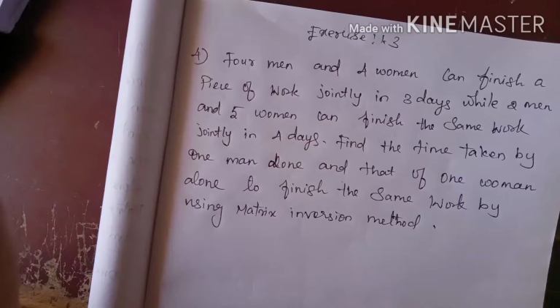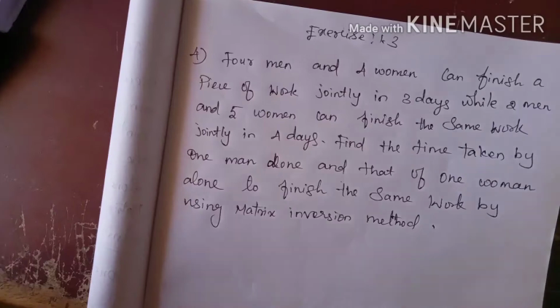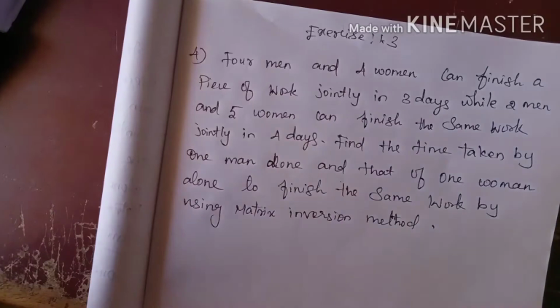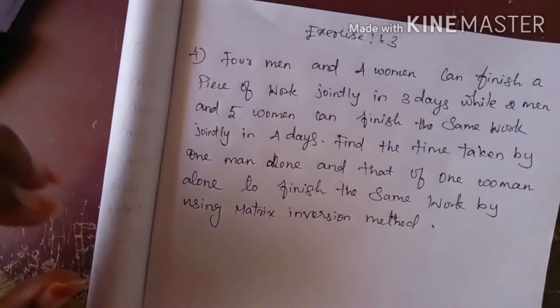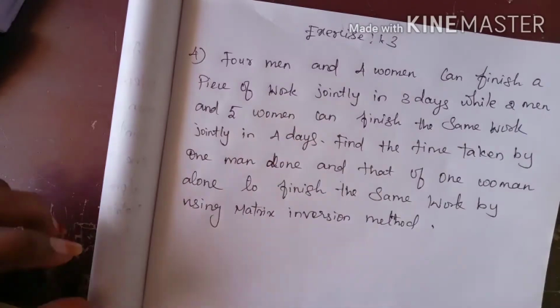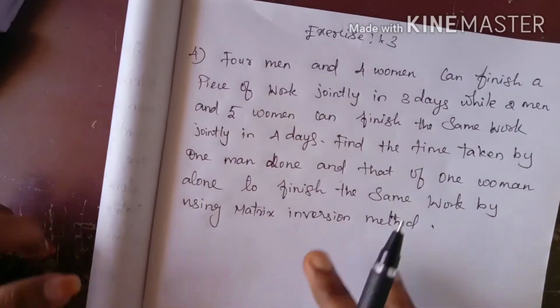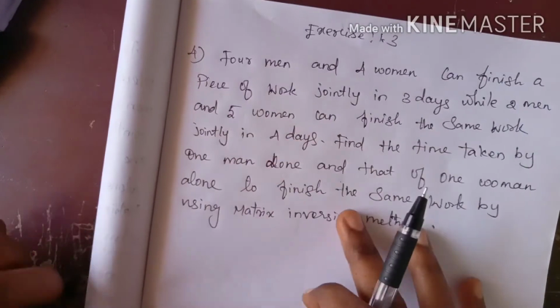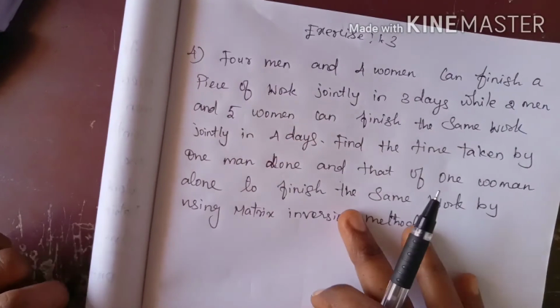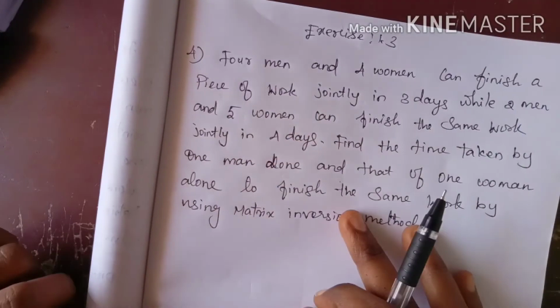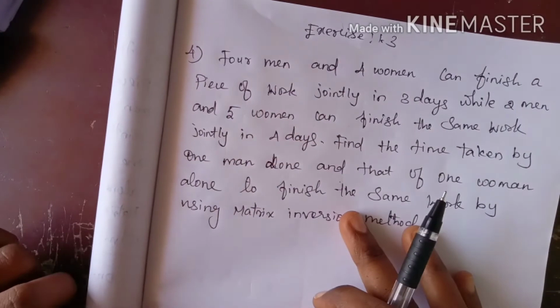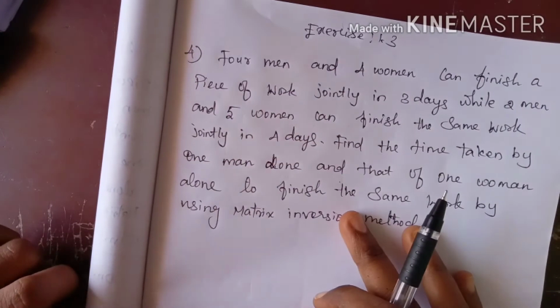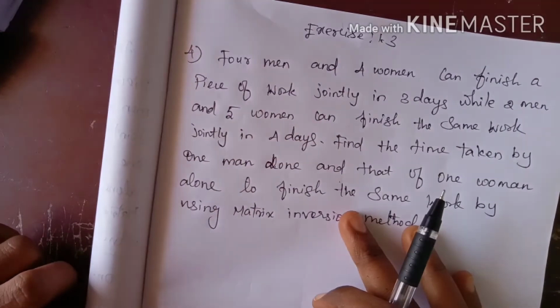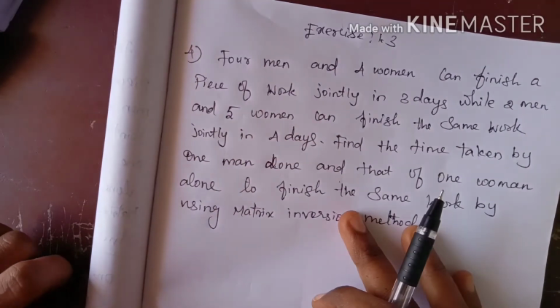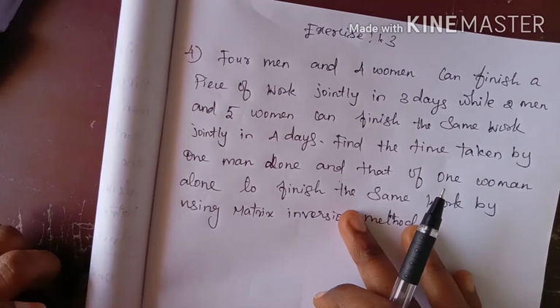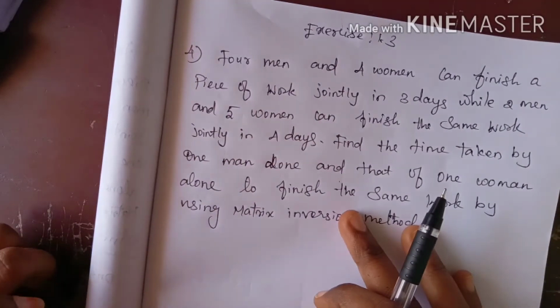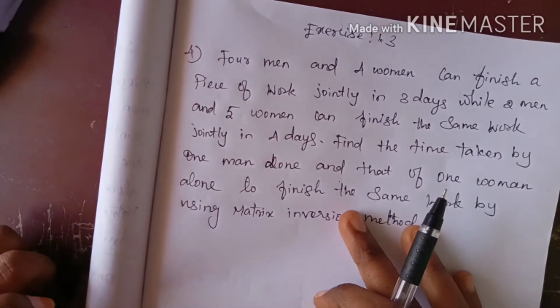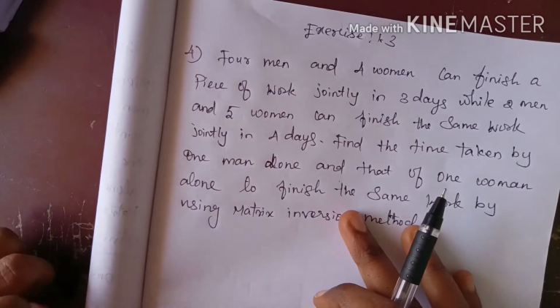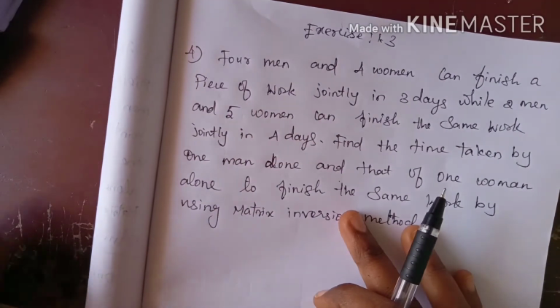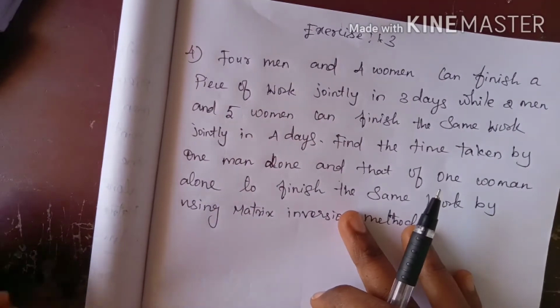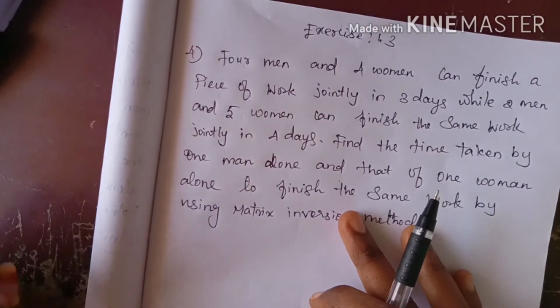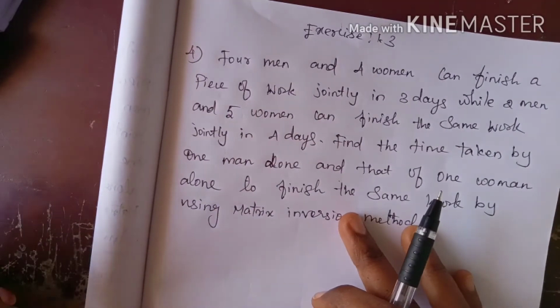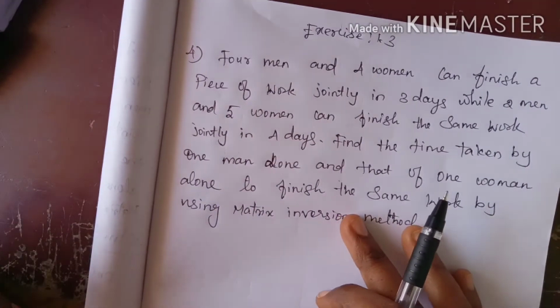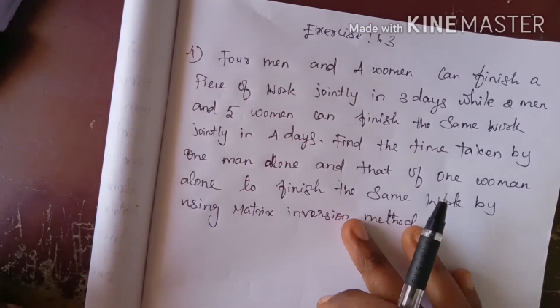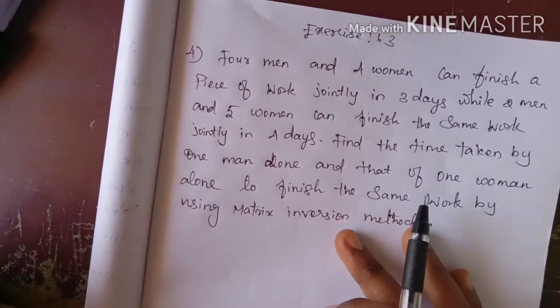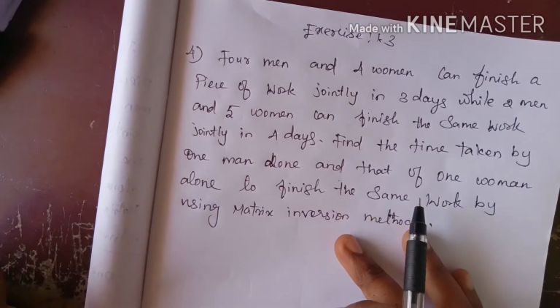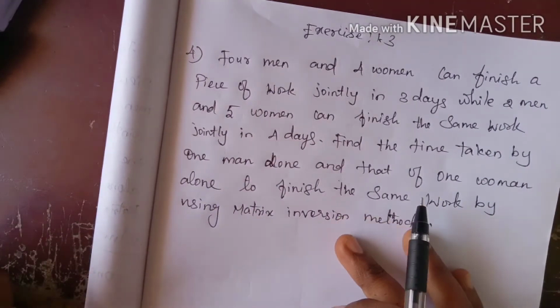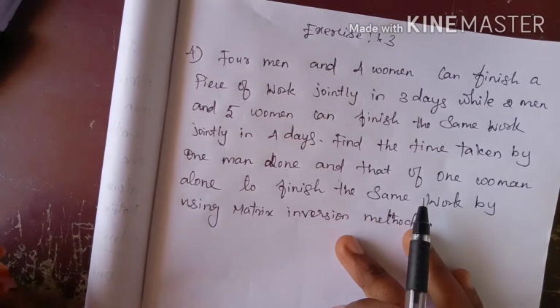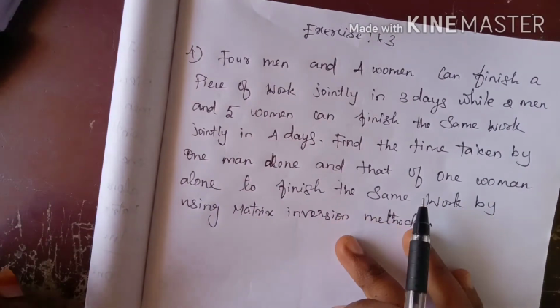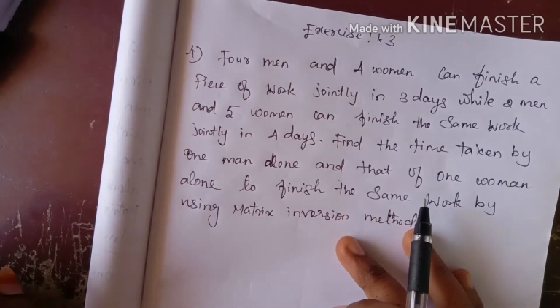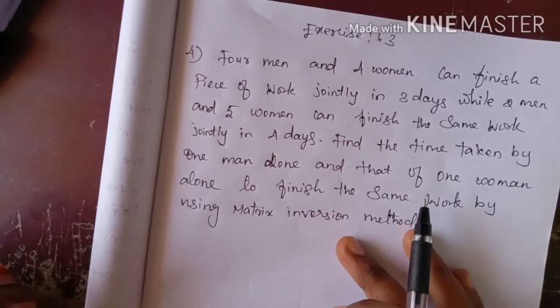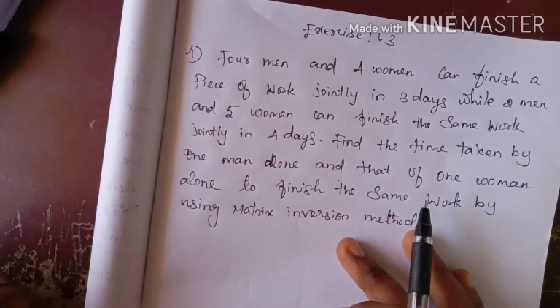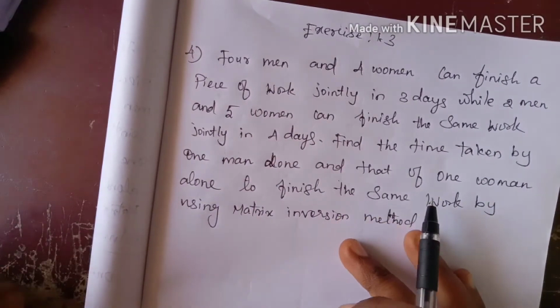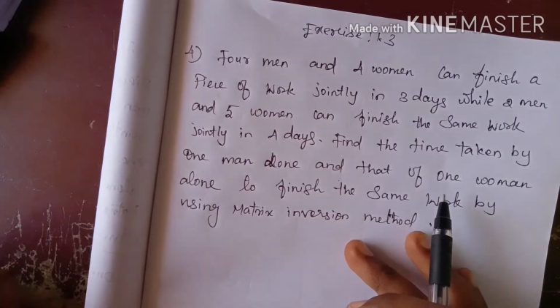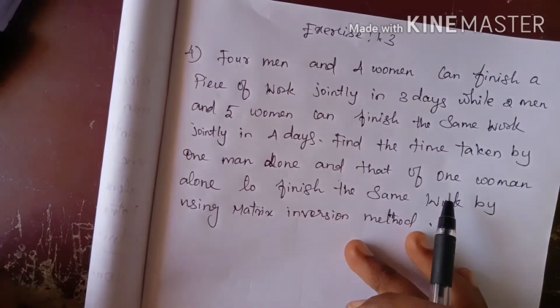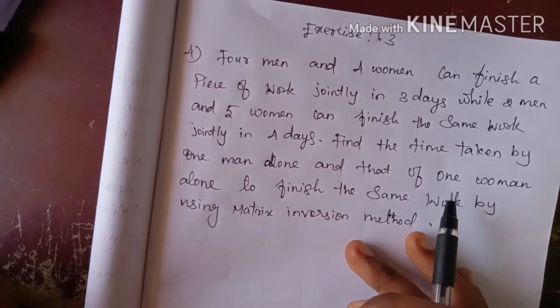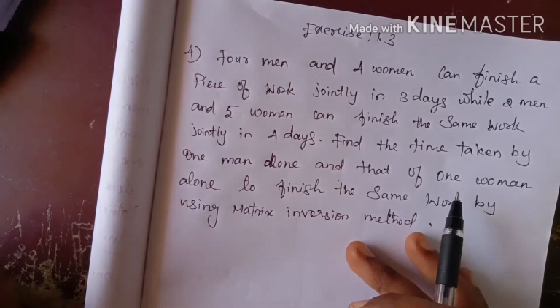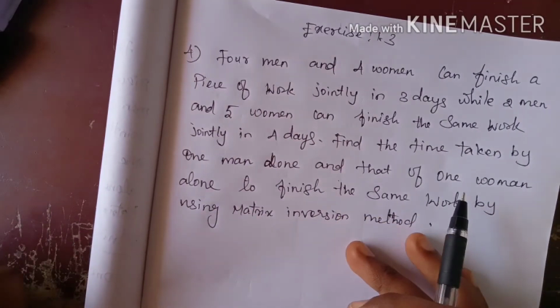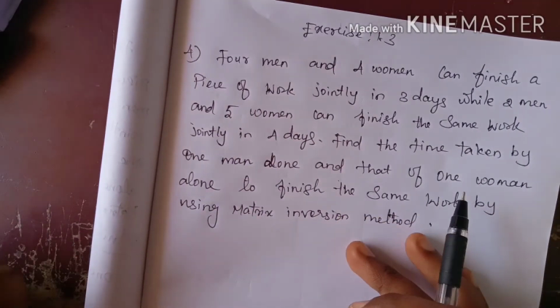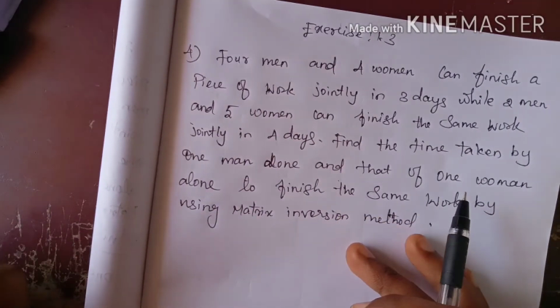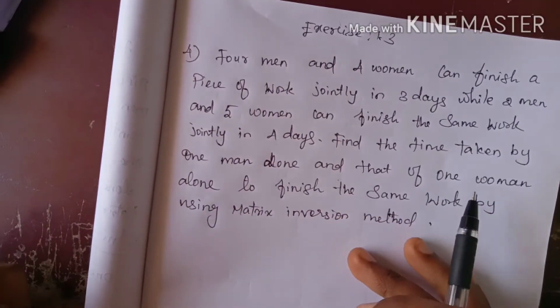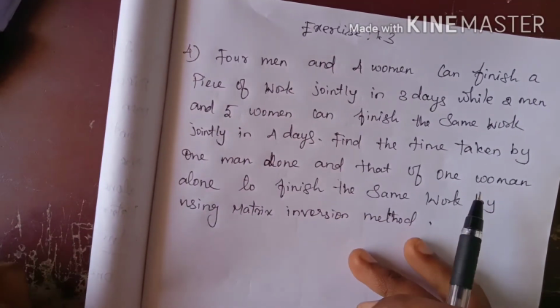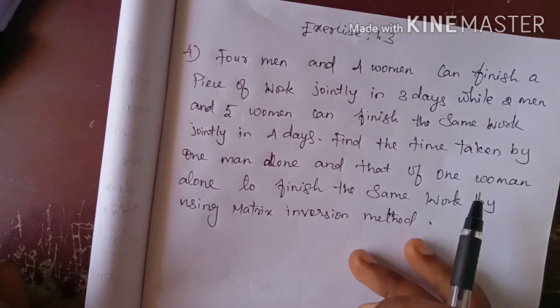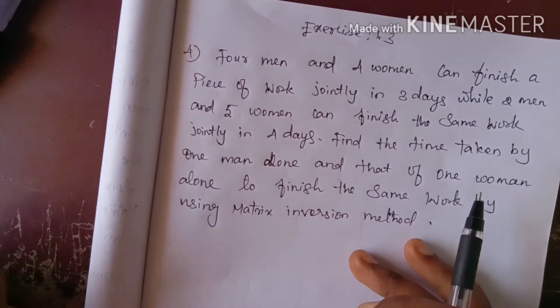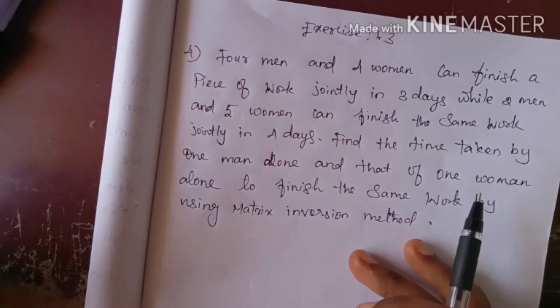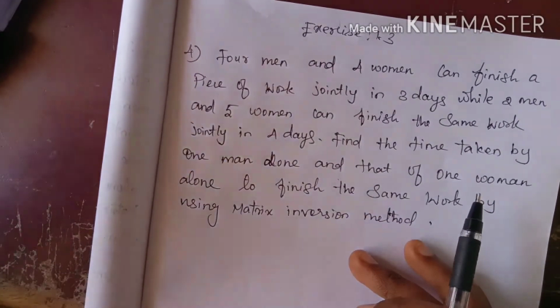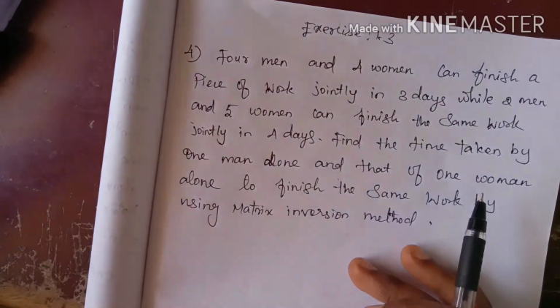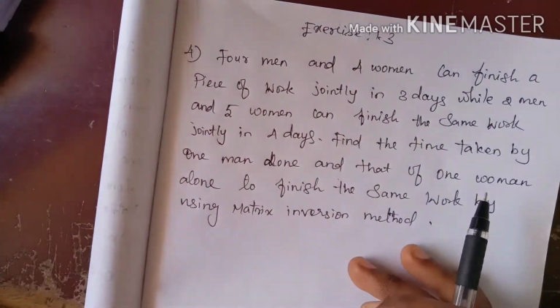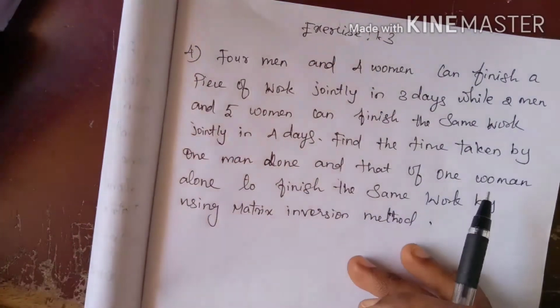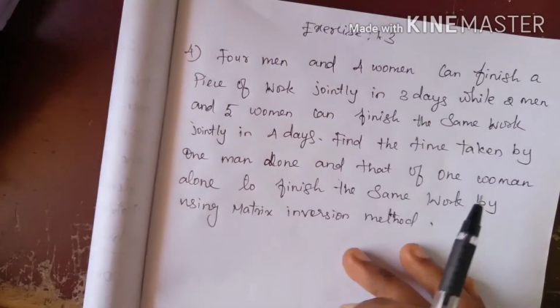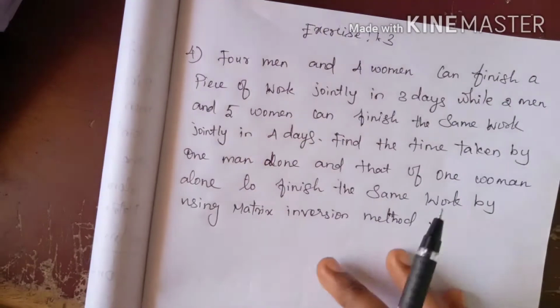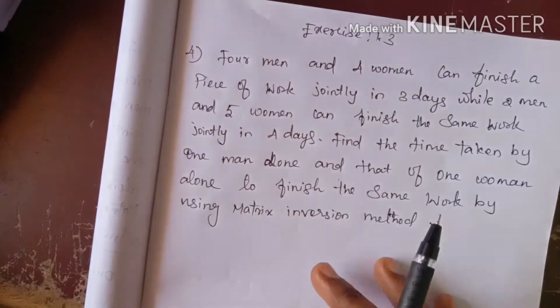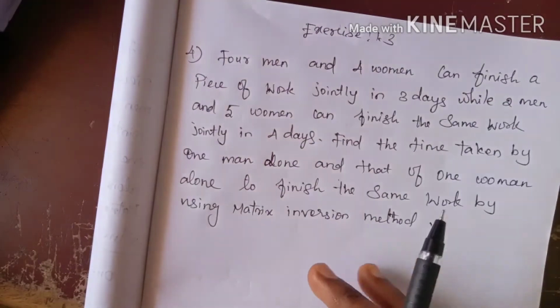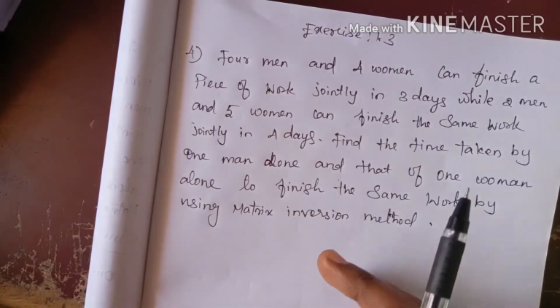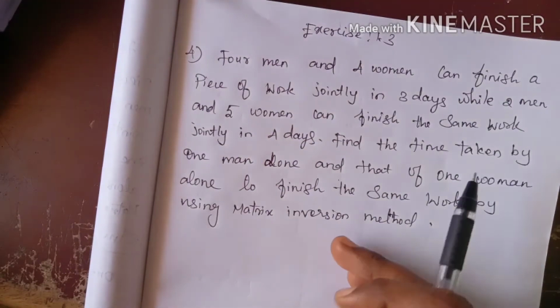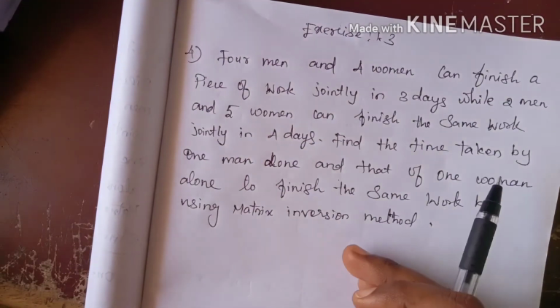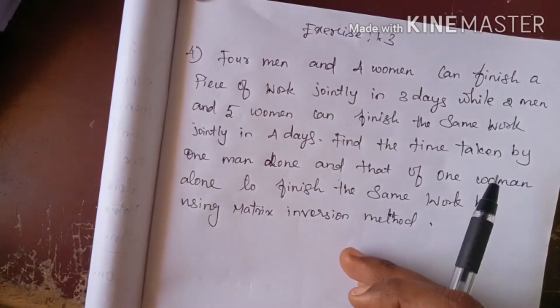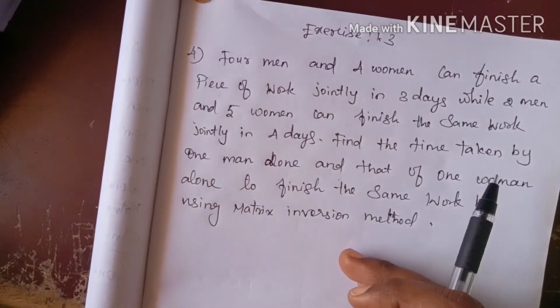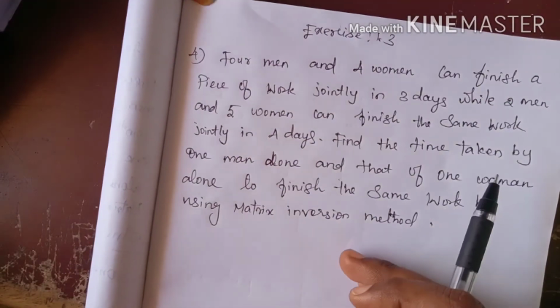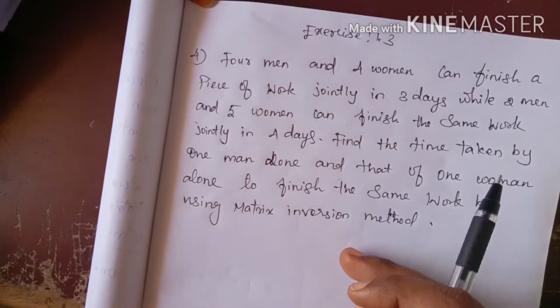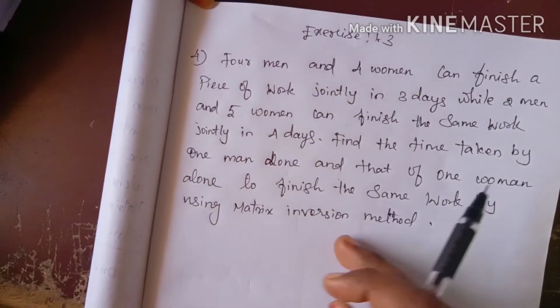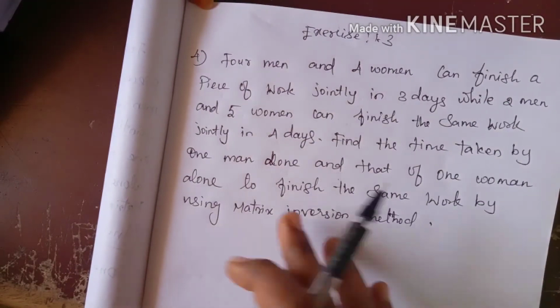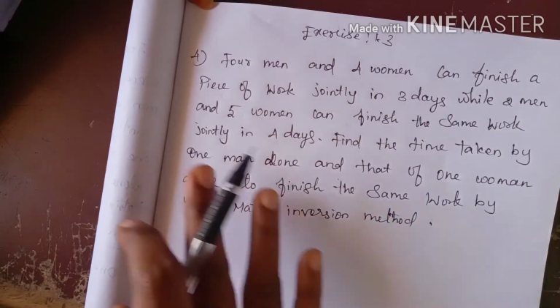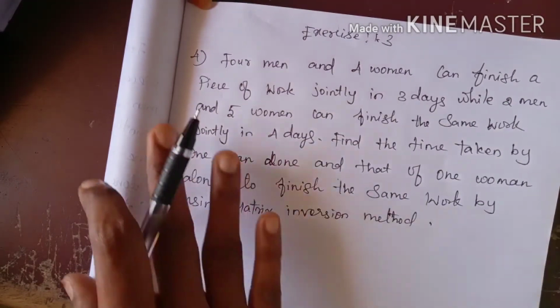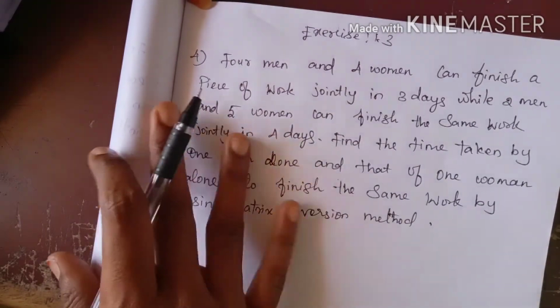Hi students, I am Vino. 12th Math Chapter 1, Exercise 1.3, question 4.